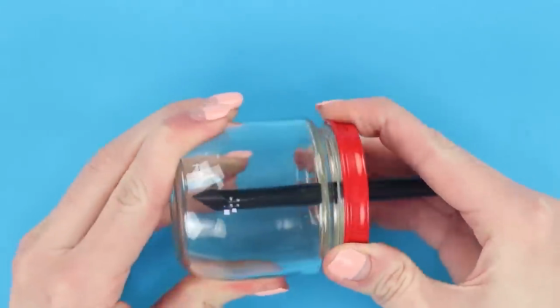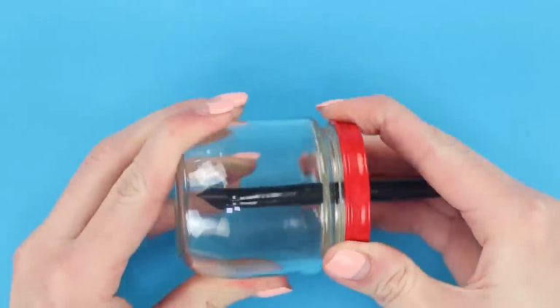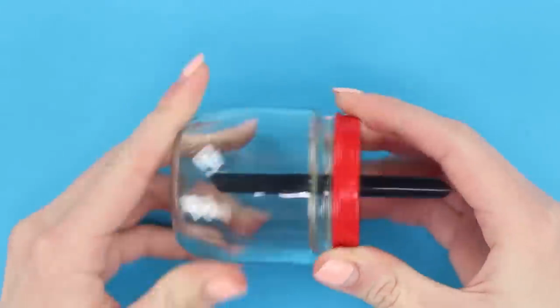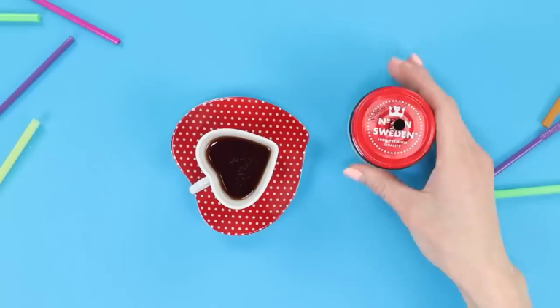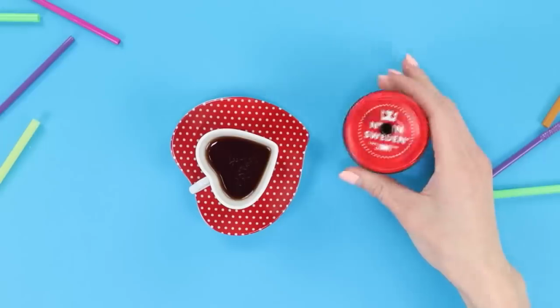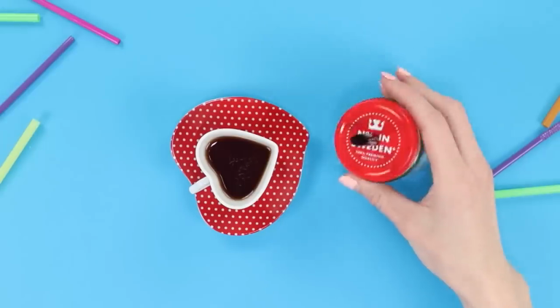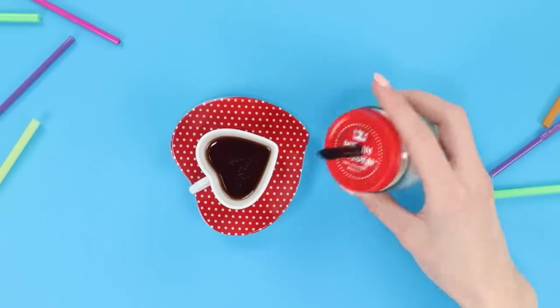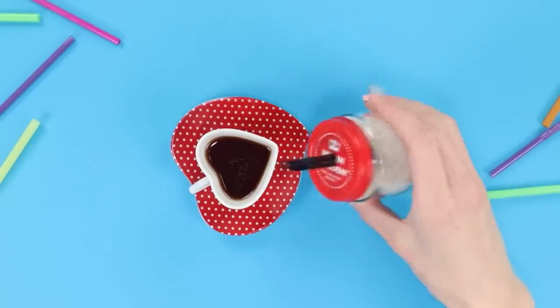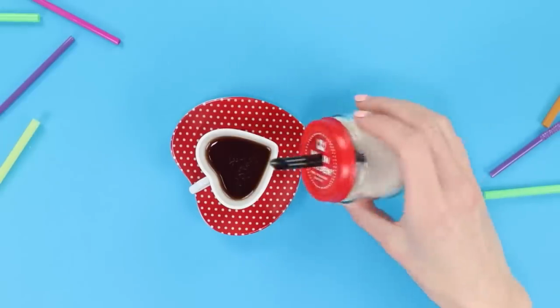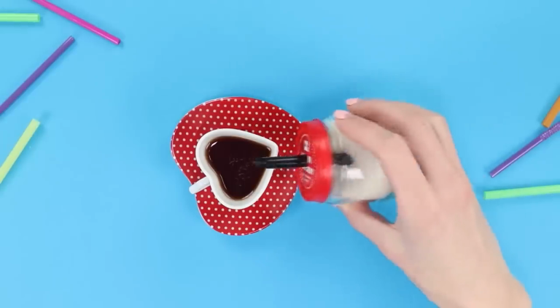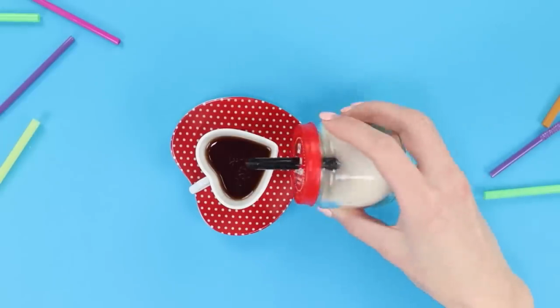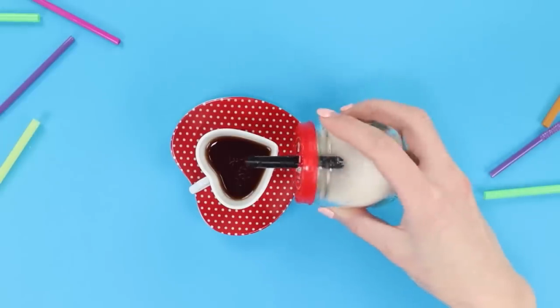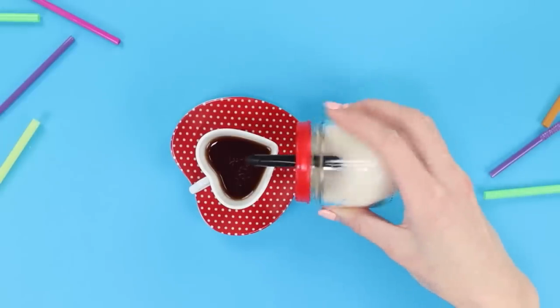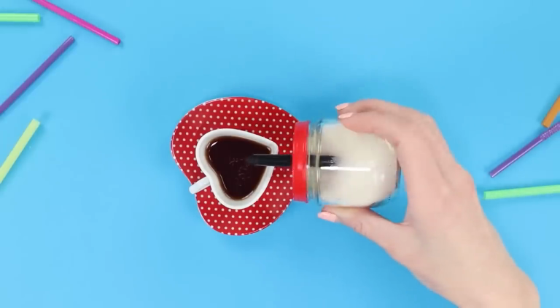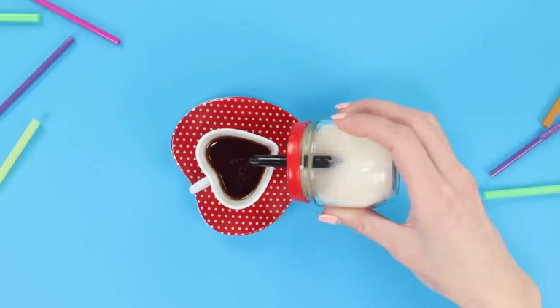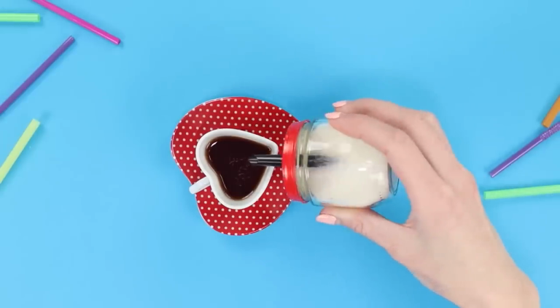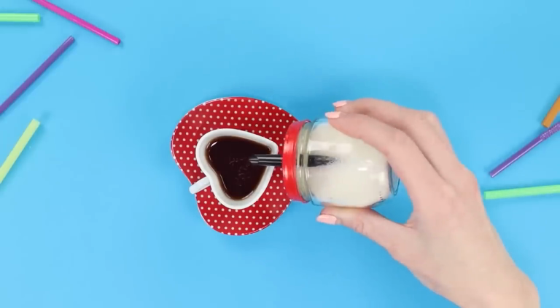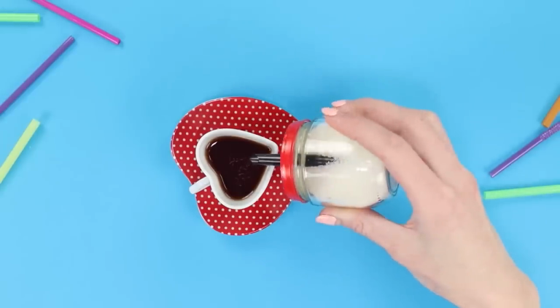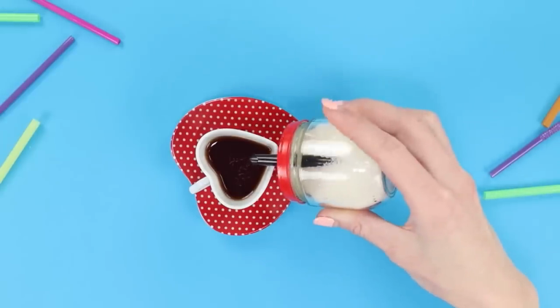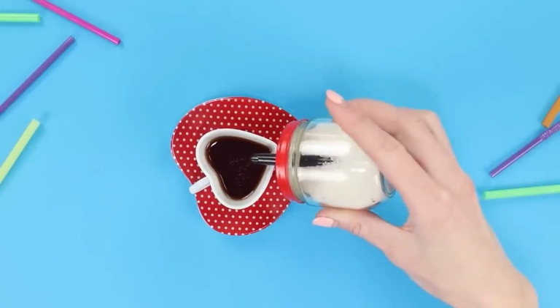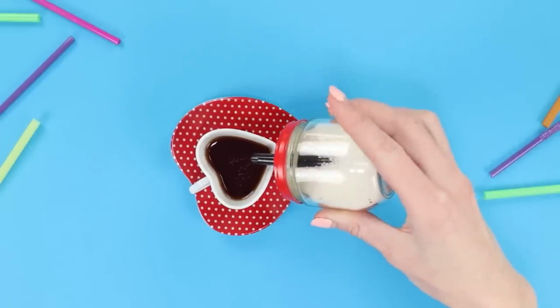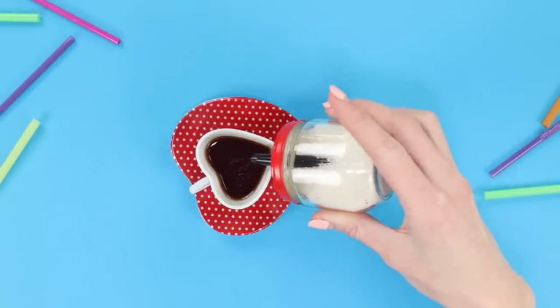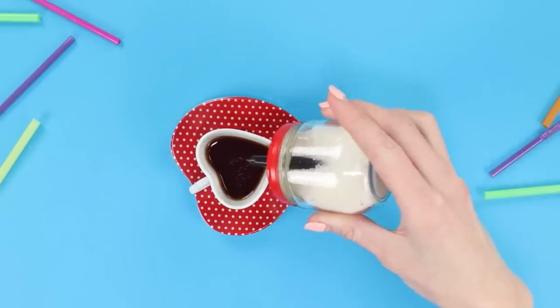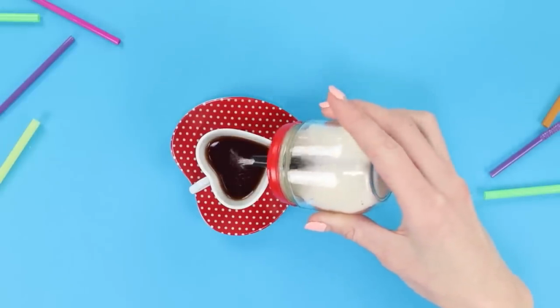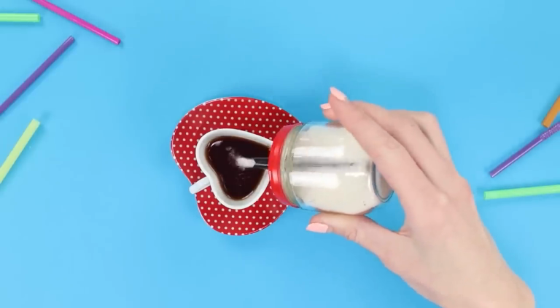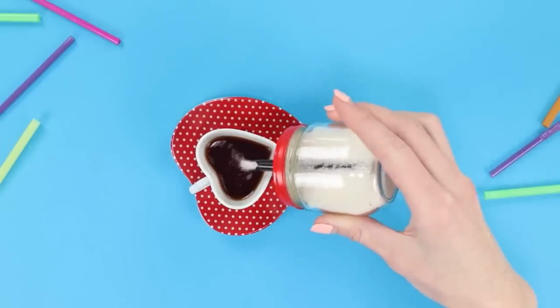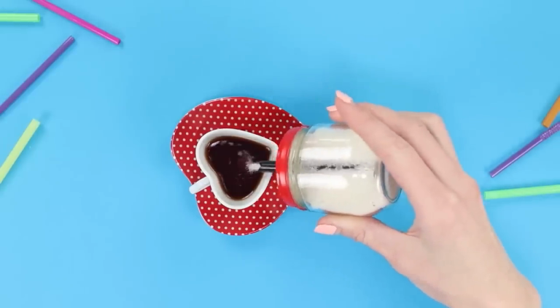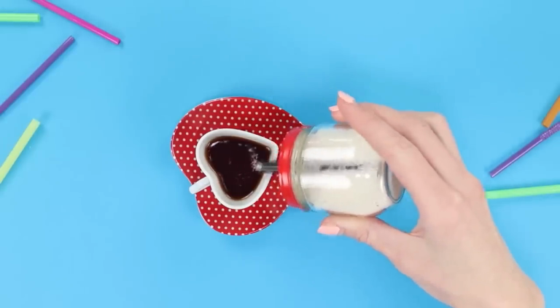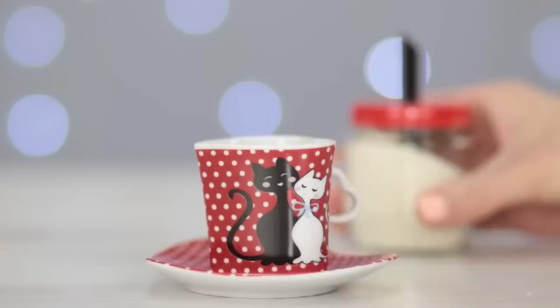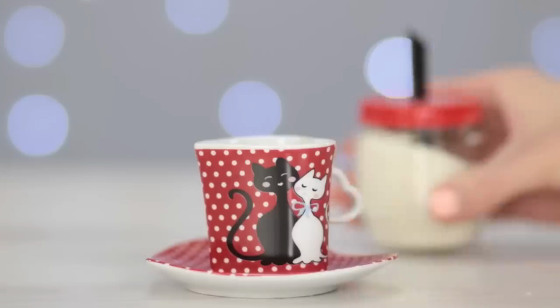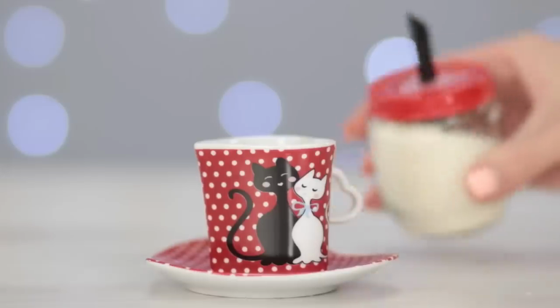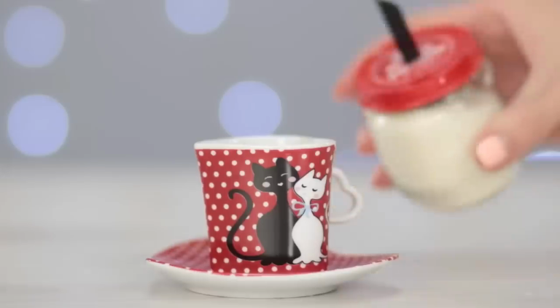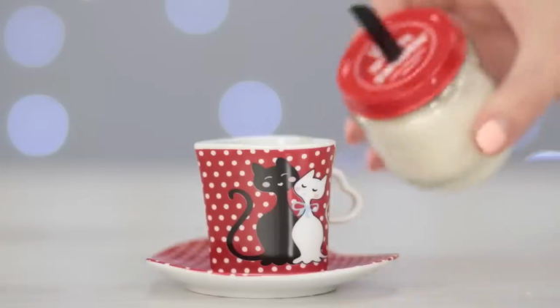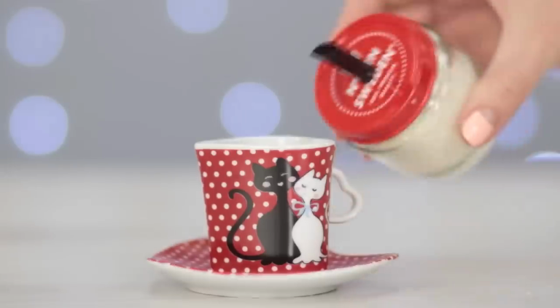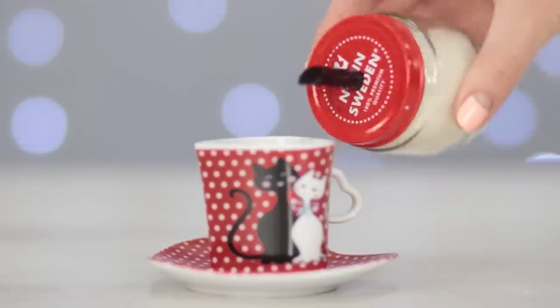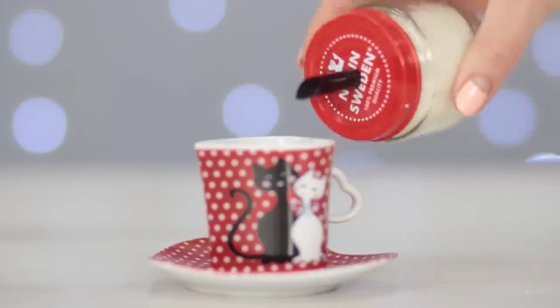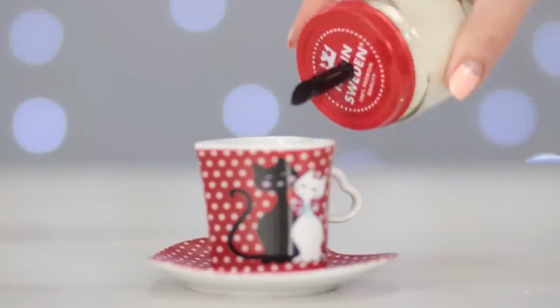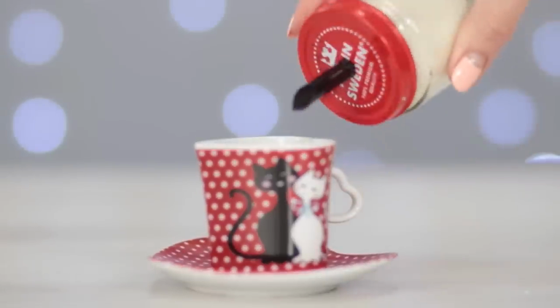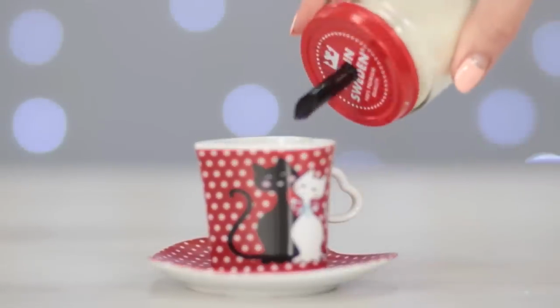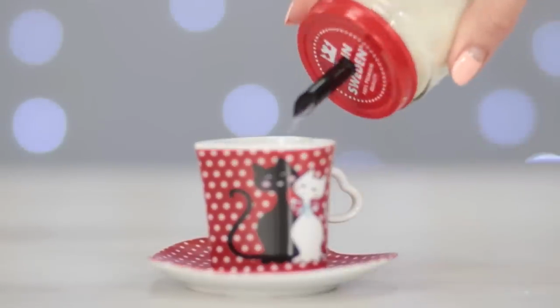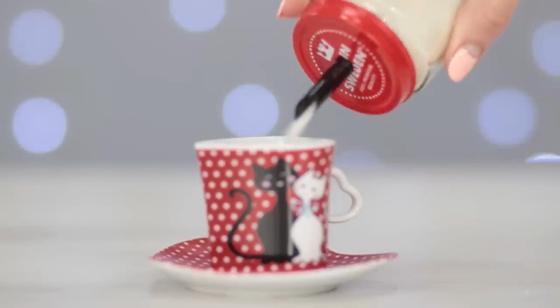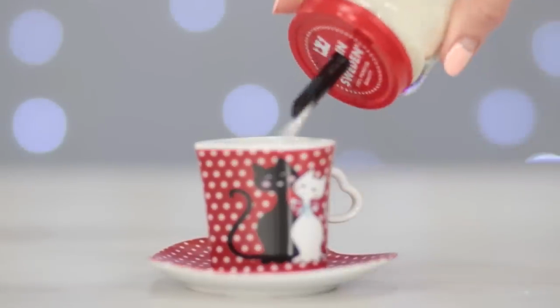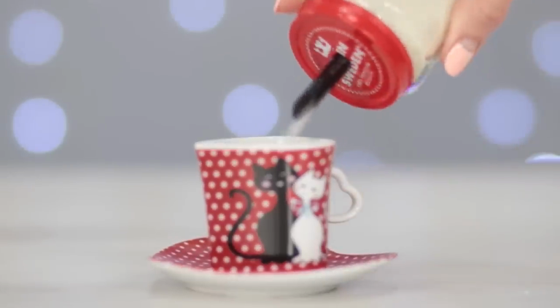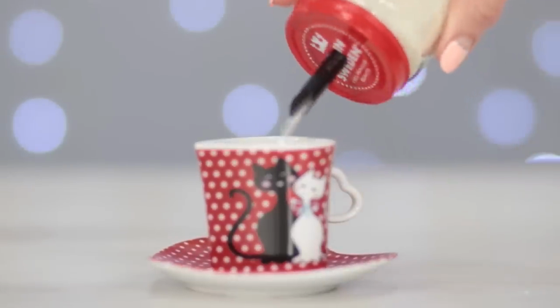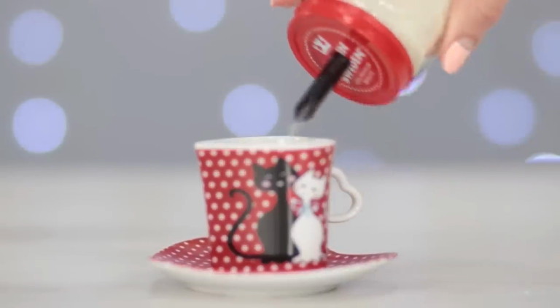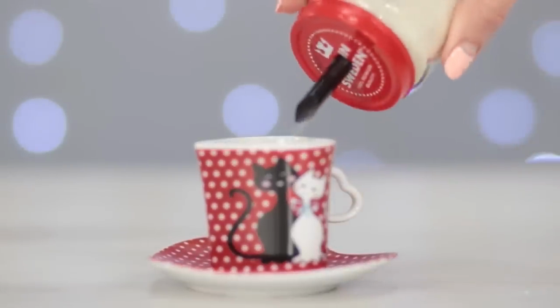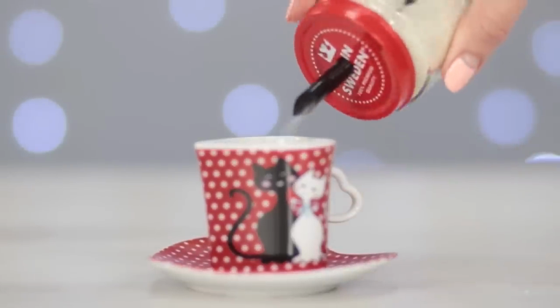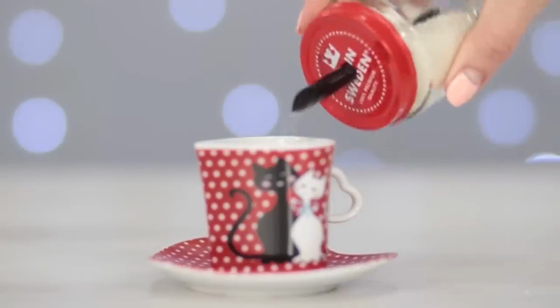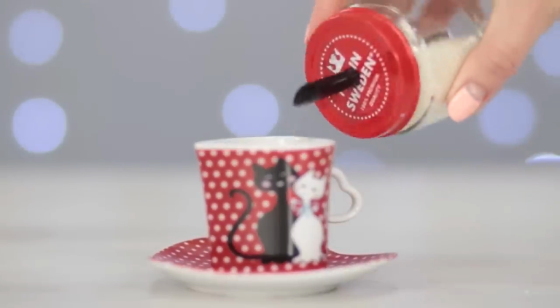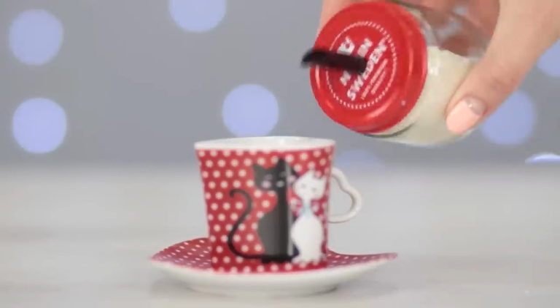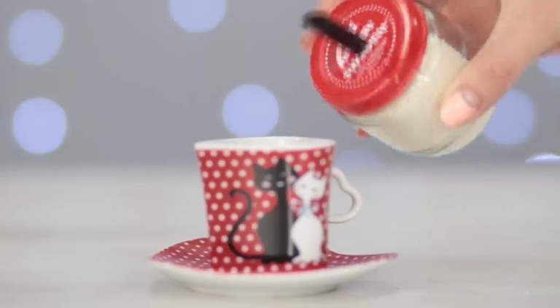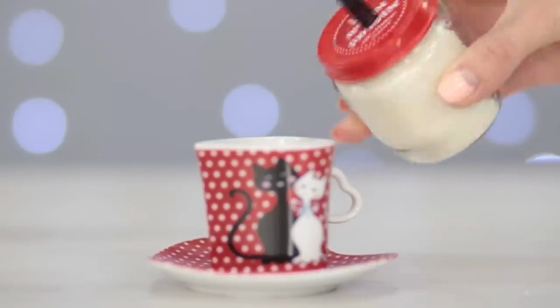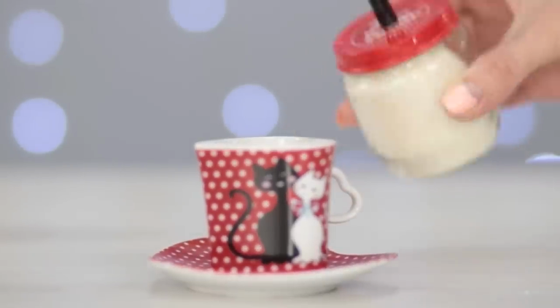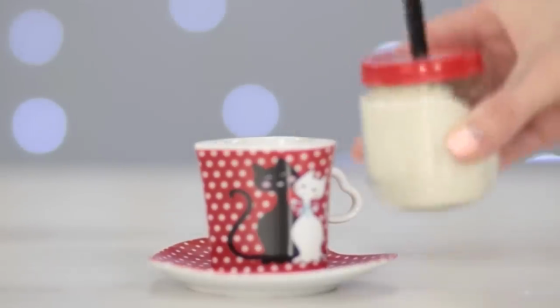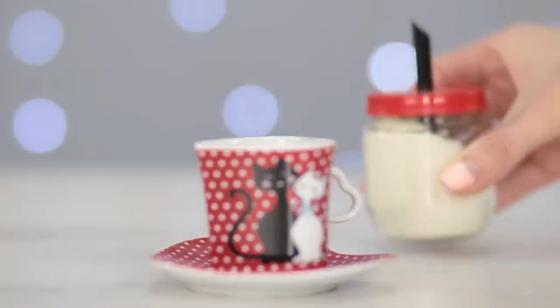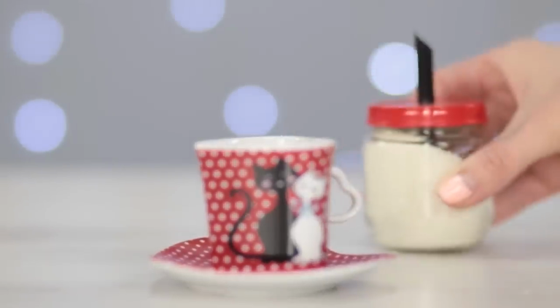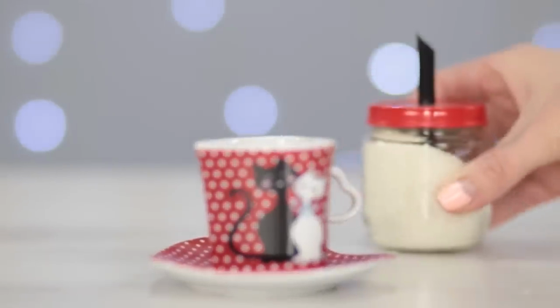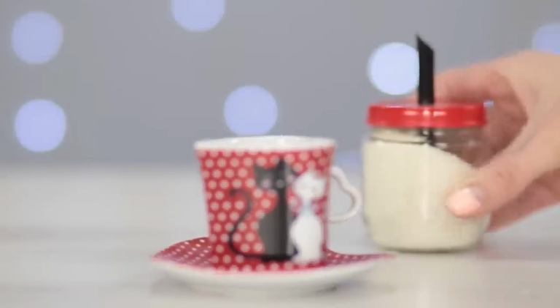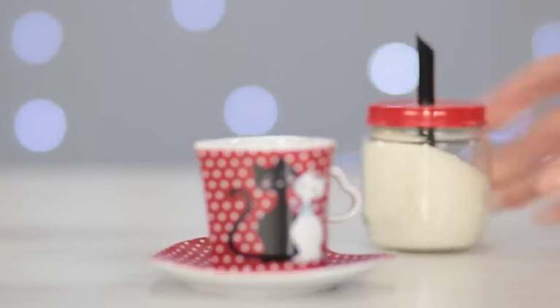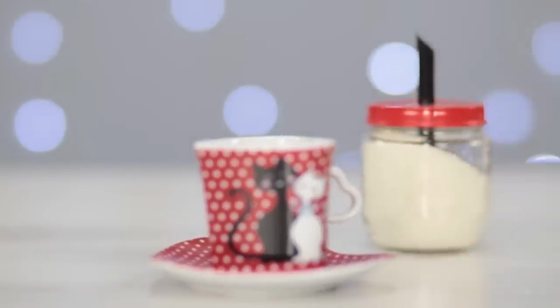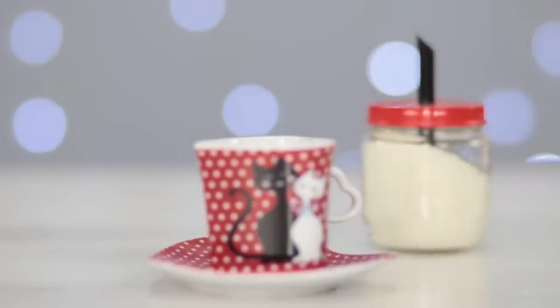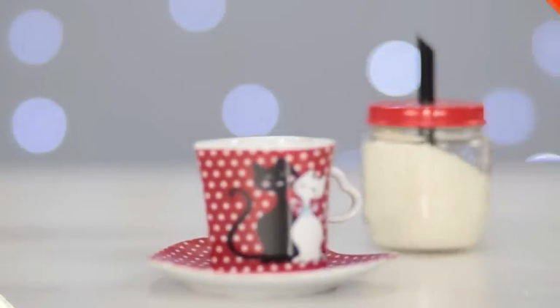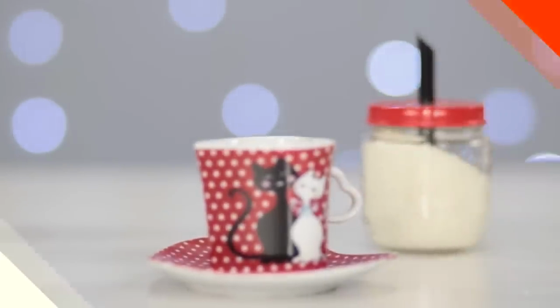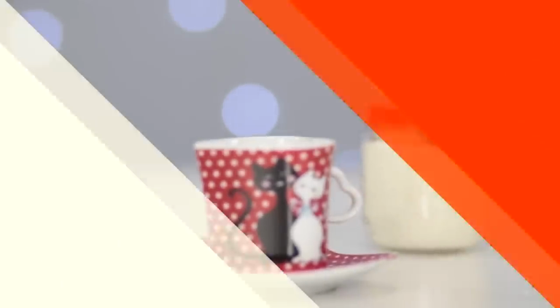If you want to add some sugar to your drink, just turn the jar upside down. No more need for wet spoons. Have a nice tea party!